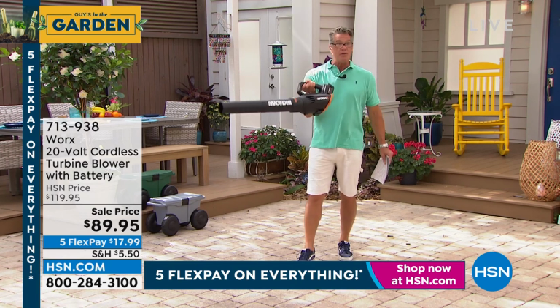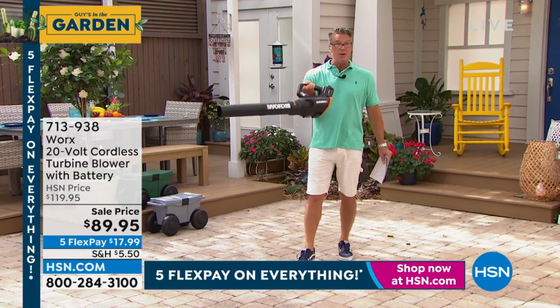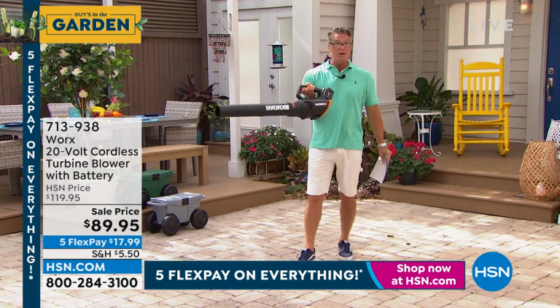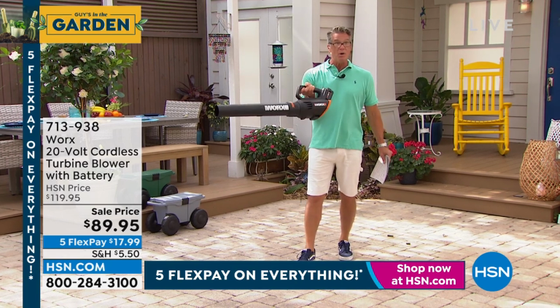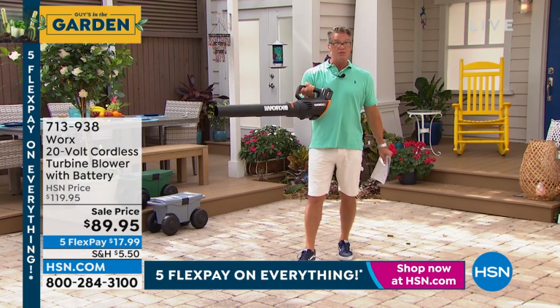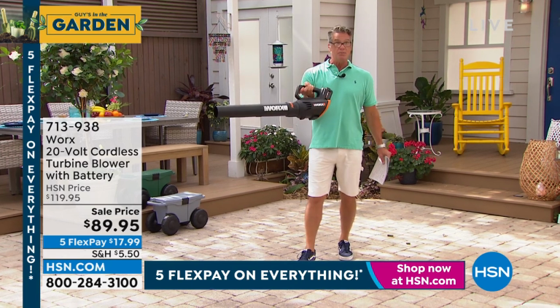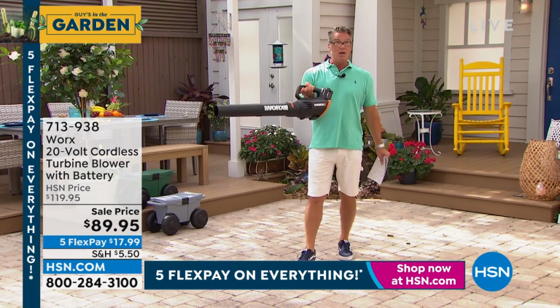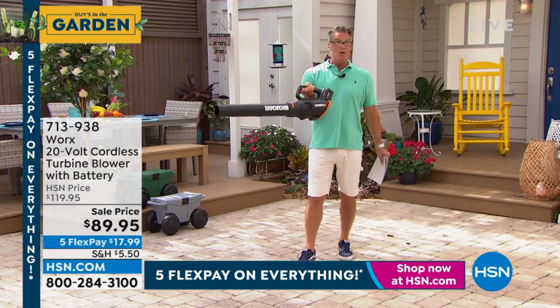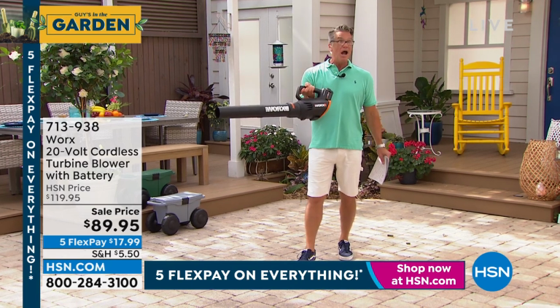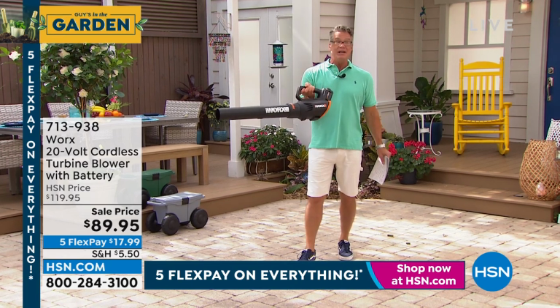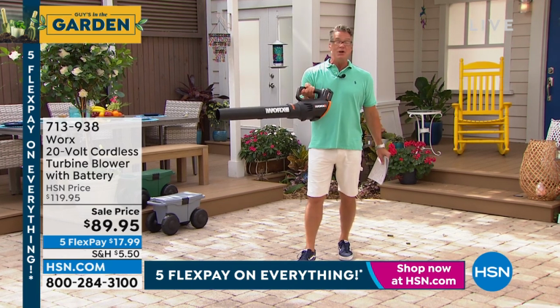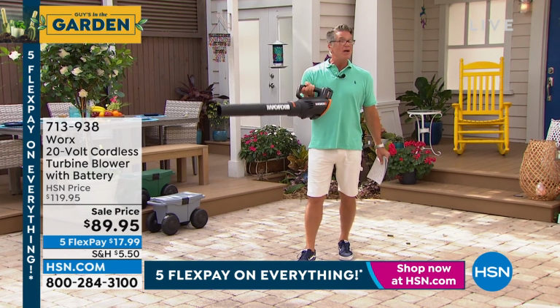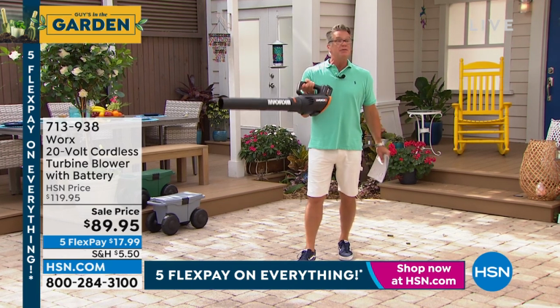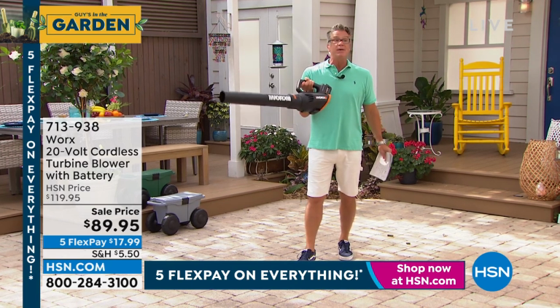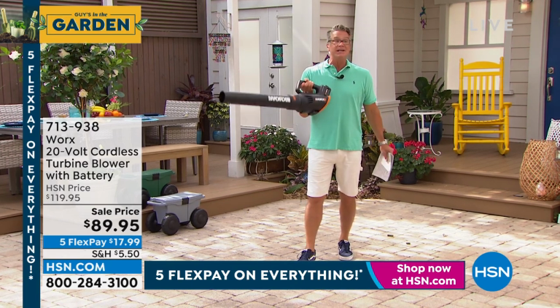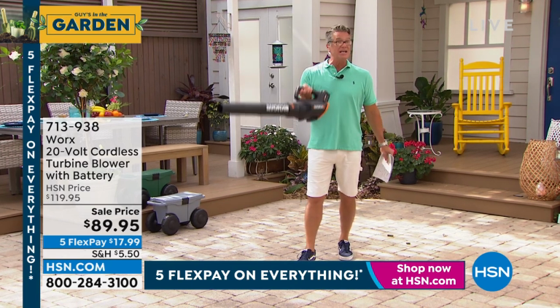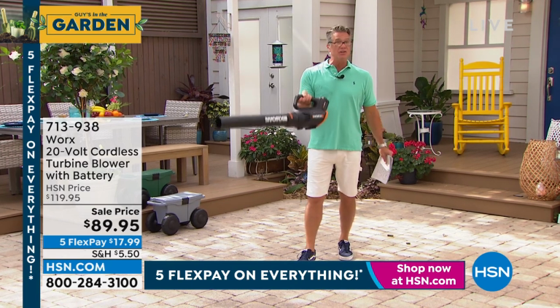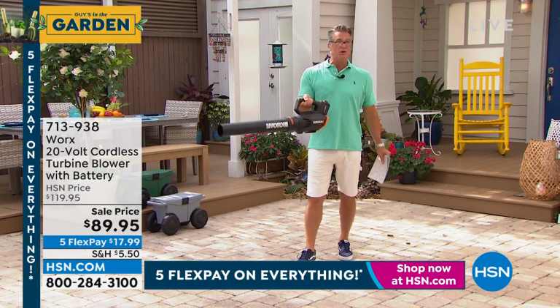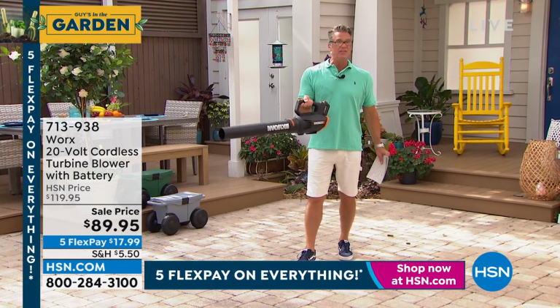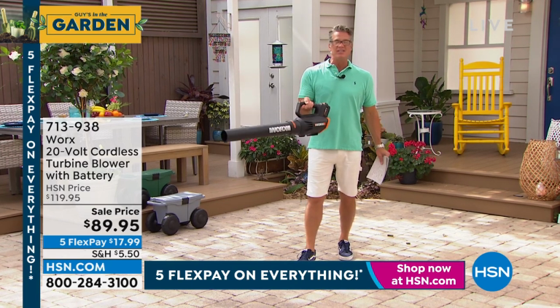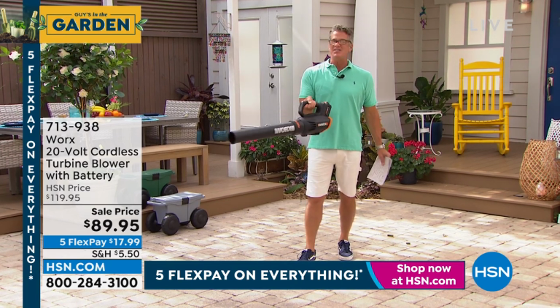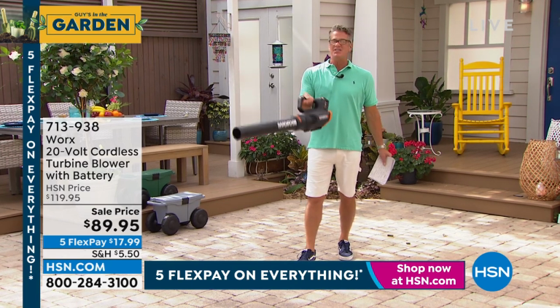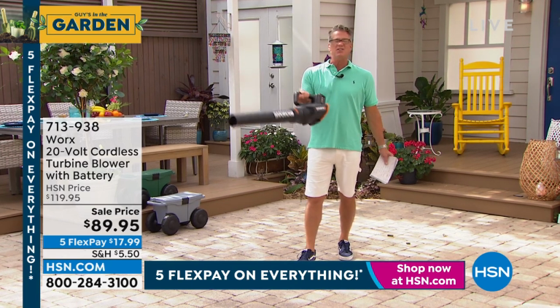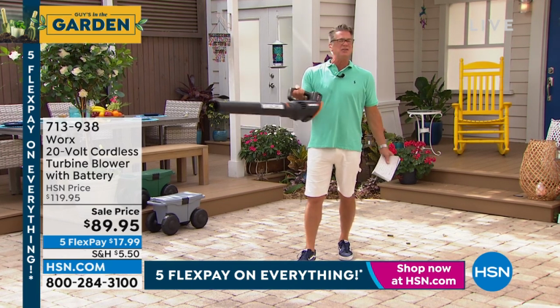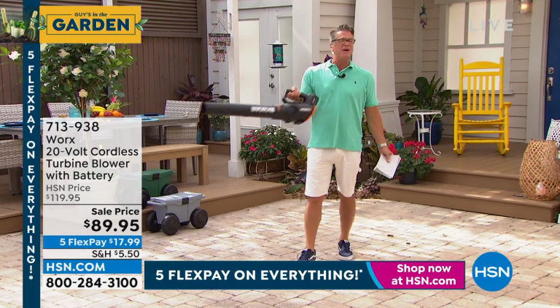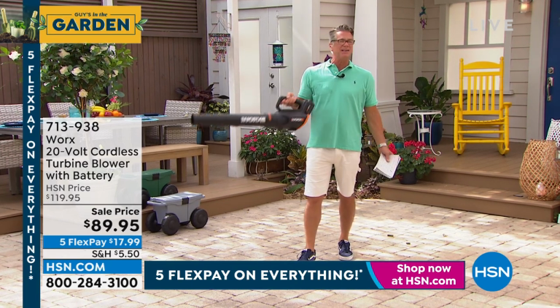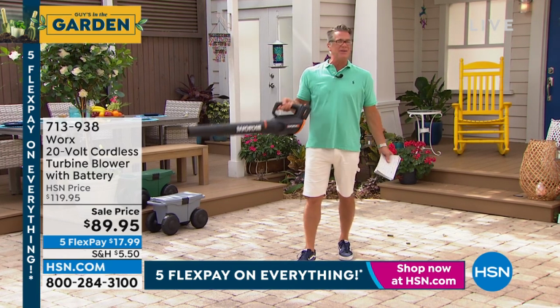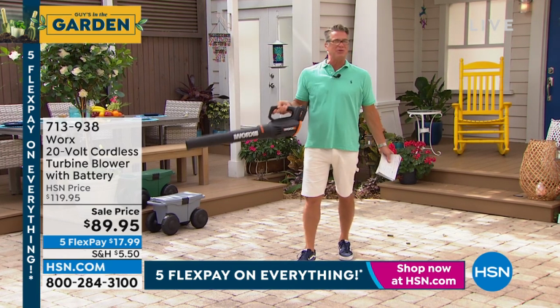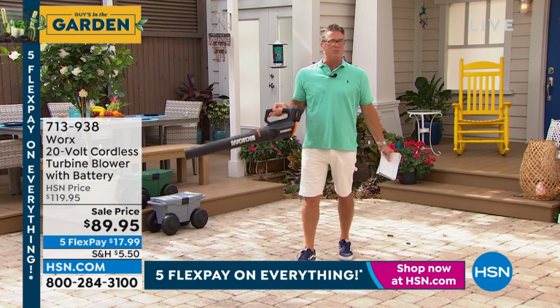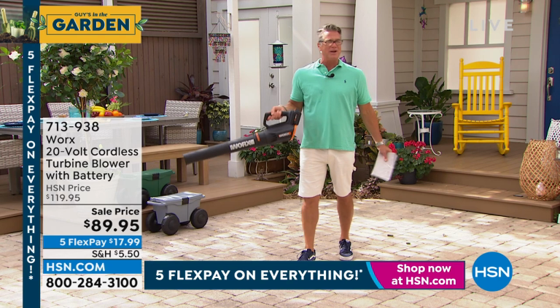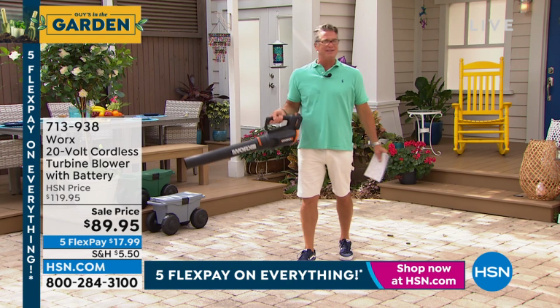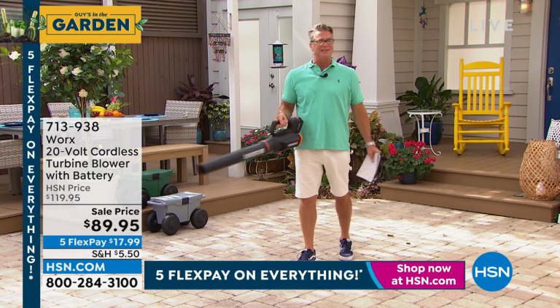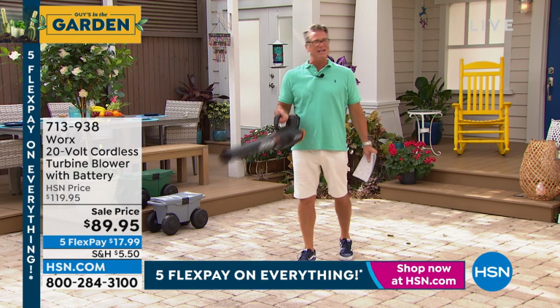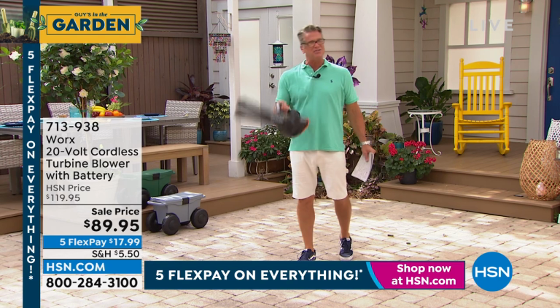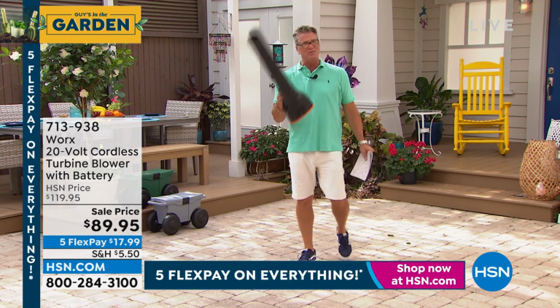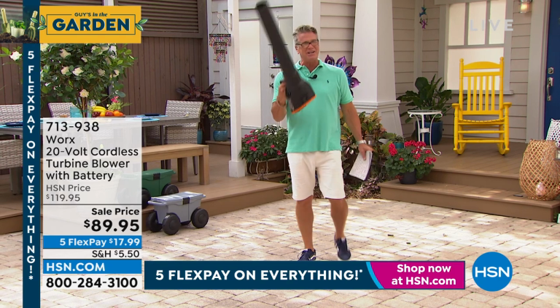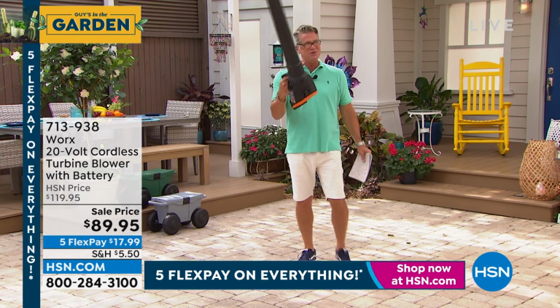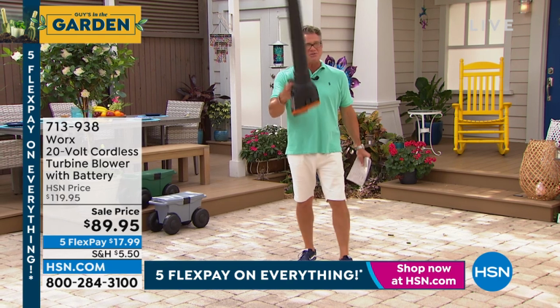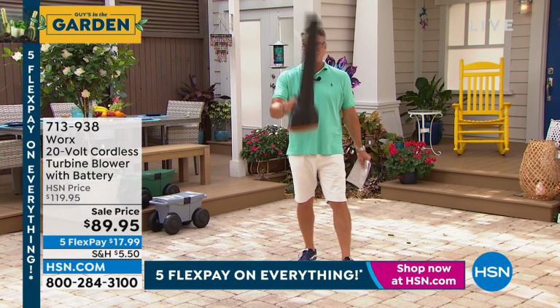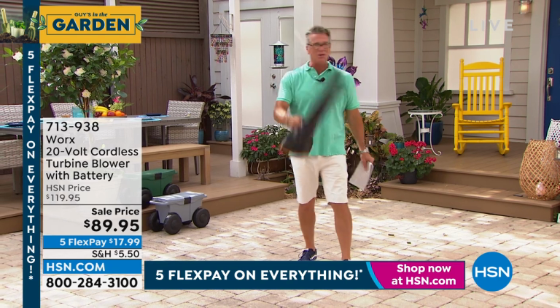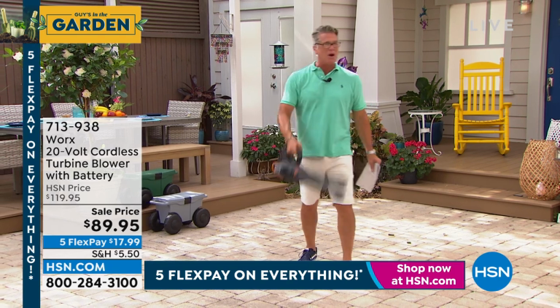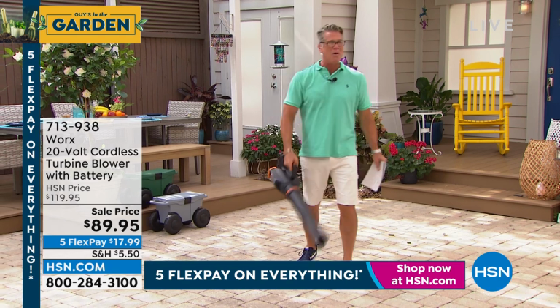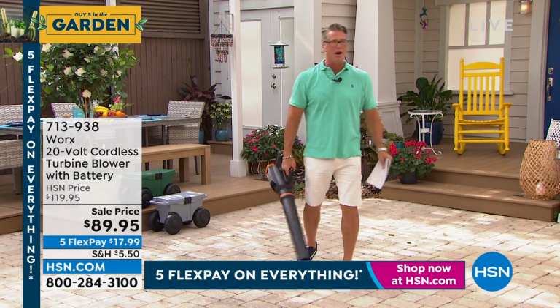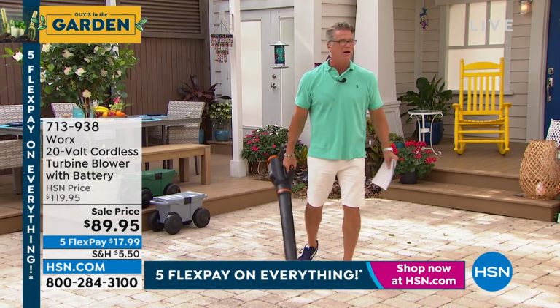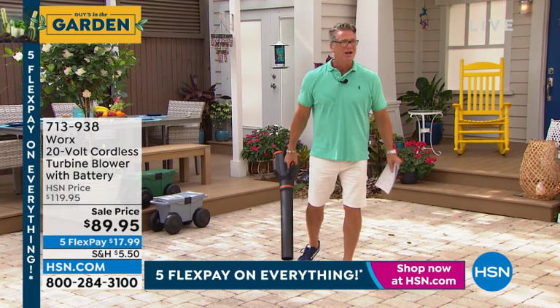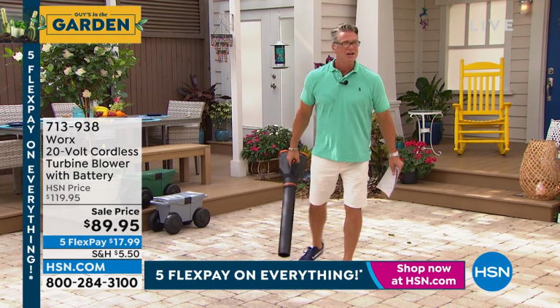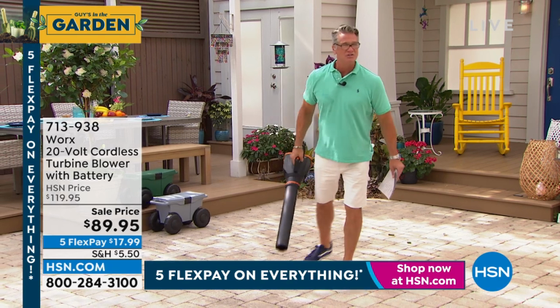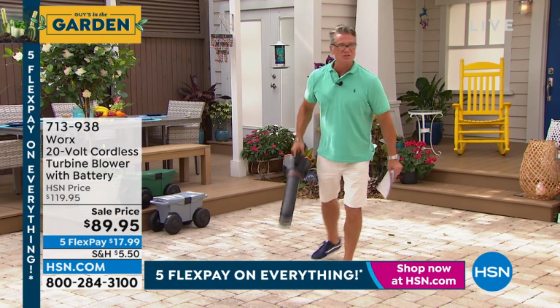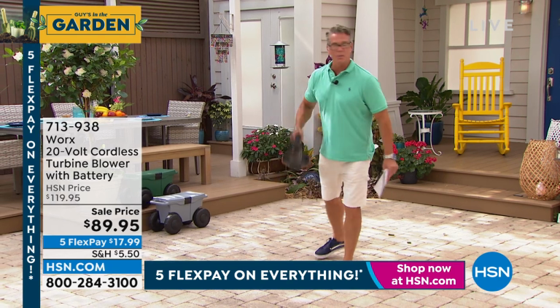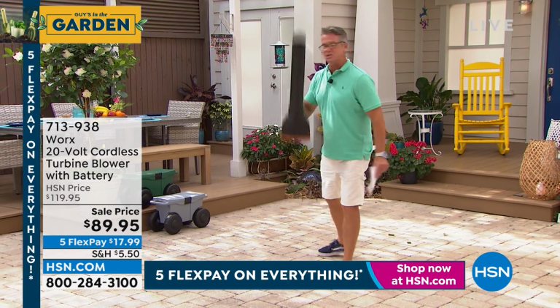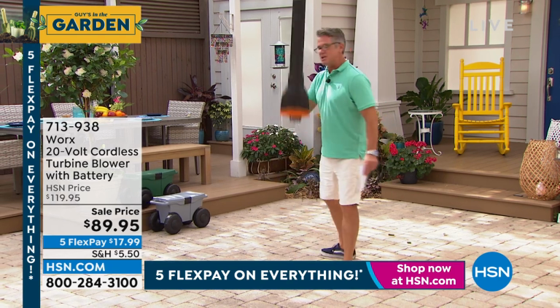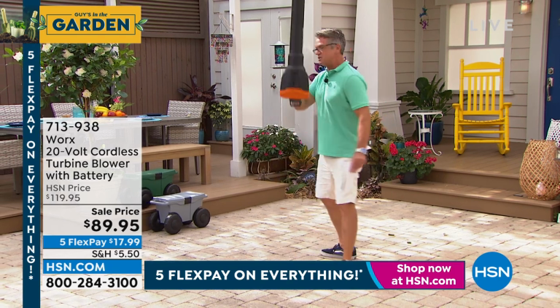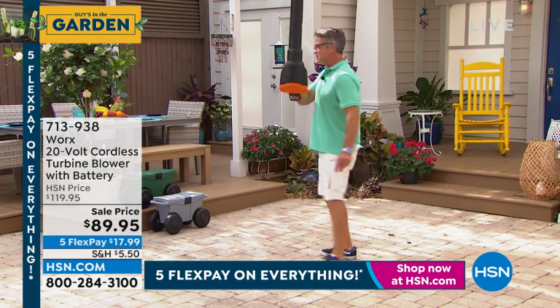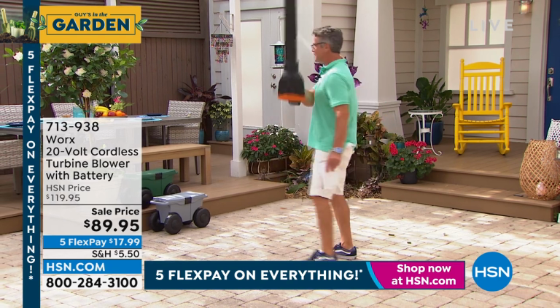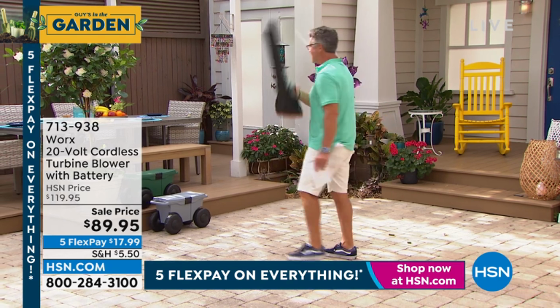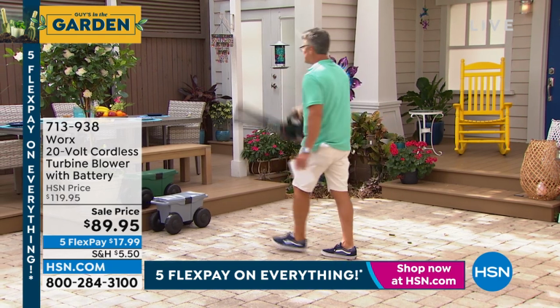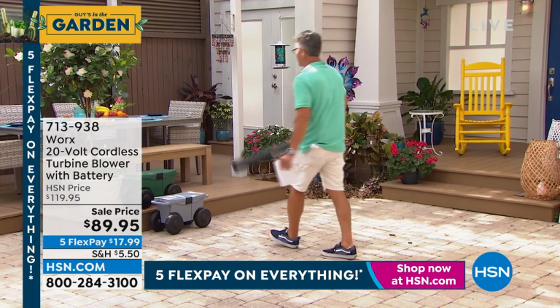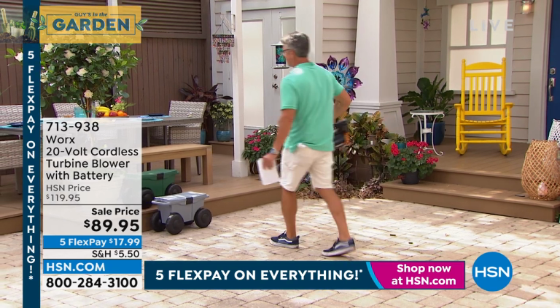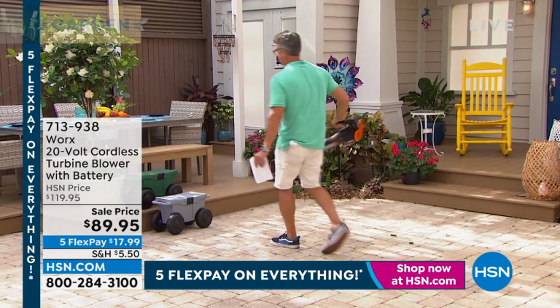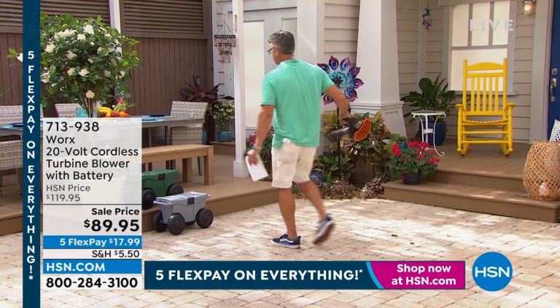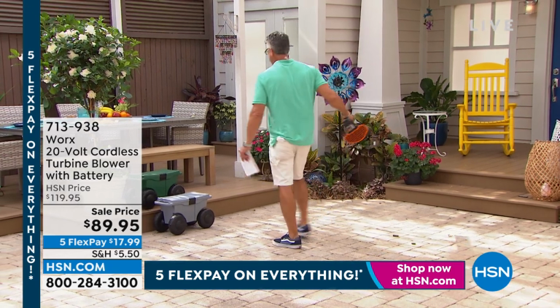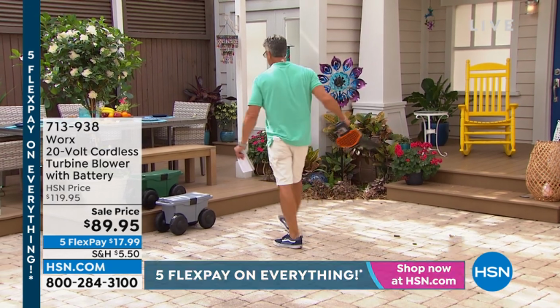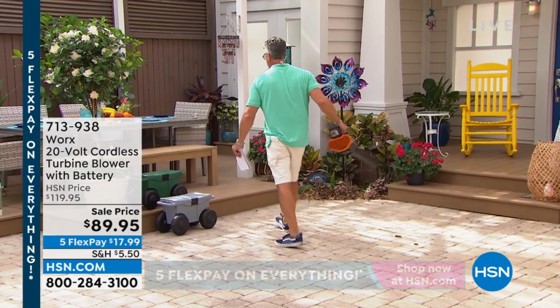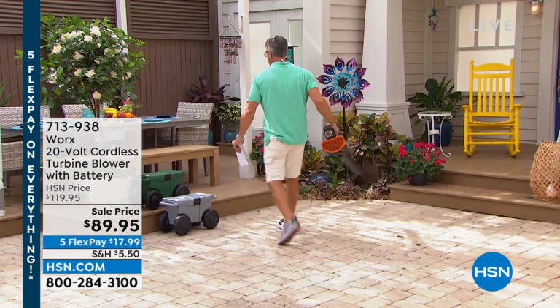Everybody wants a blower — everybody needs one of these. I still see my neighbors raking leaves. I'm like, use a blower. So much easier. That's my pick of the show.